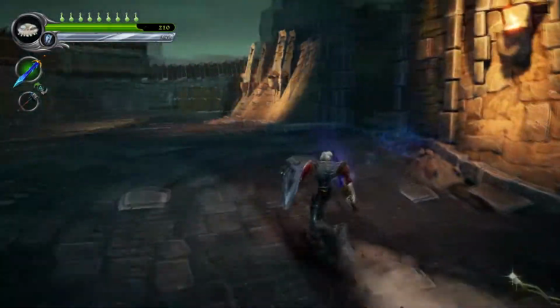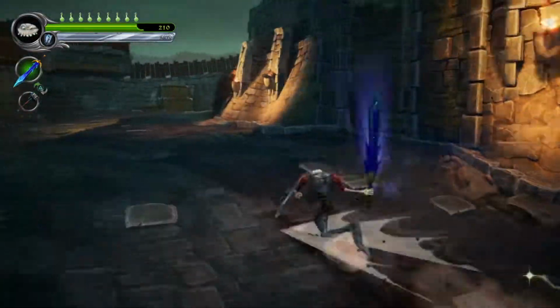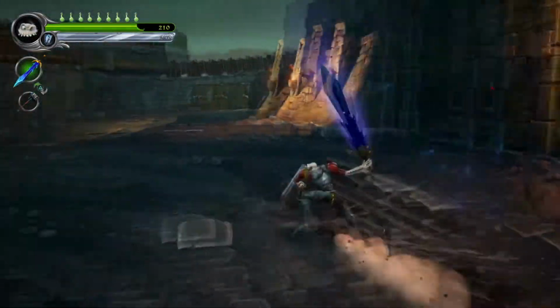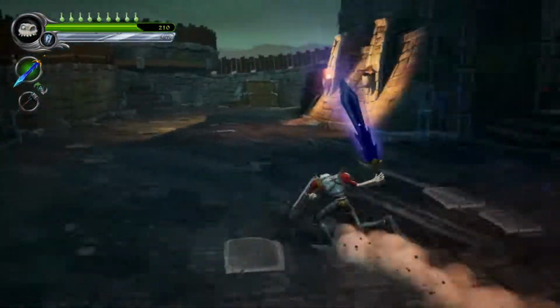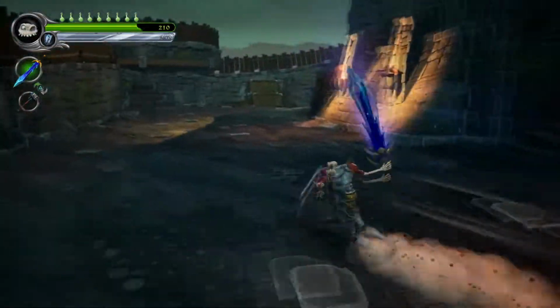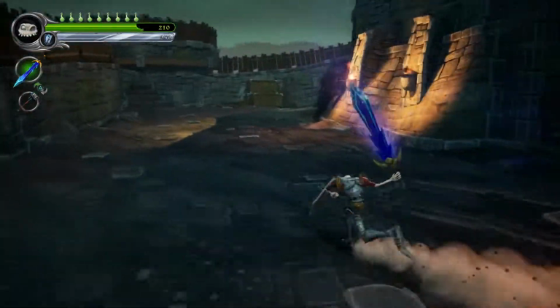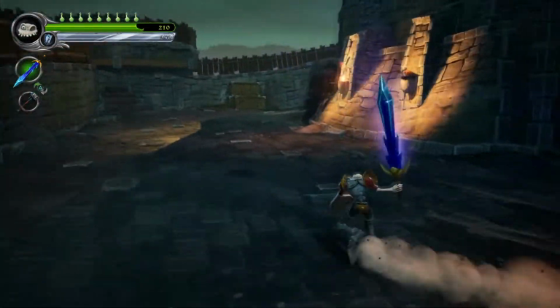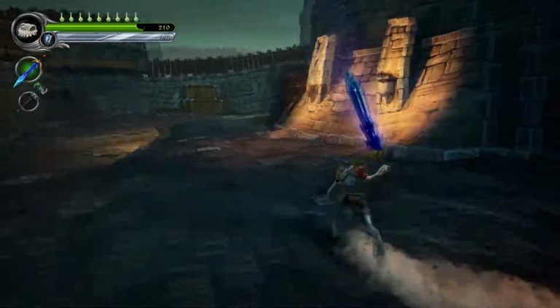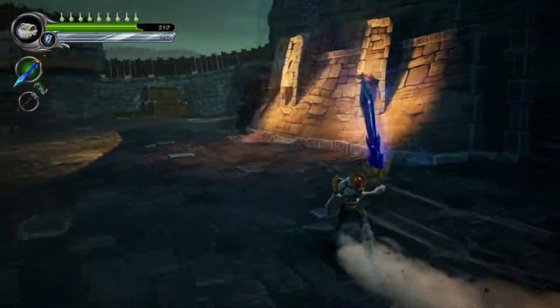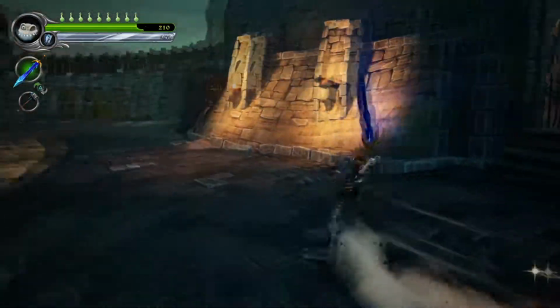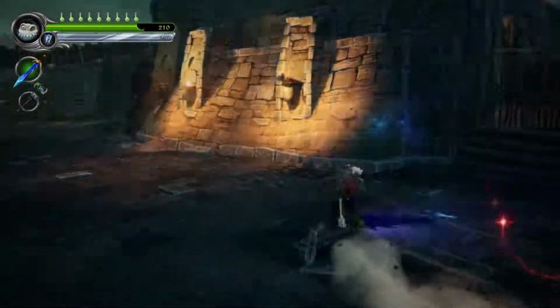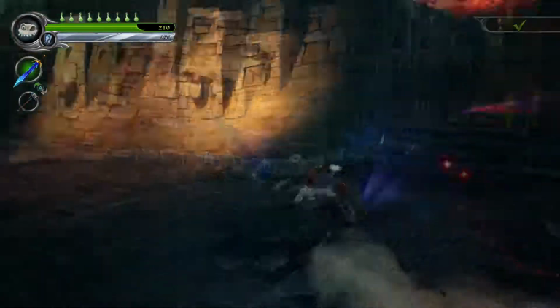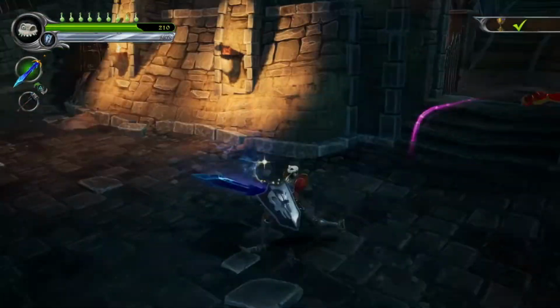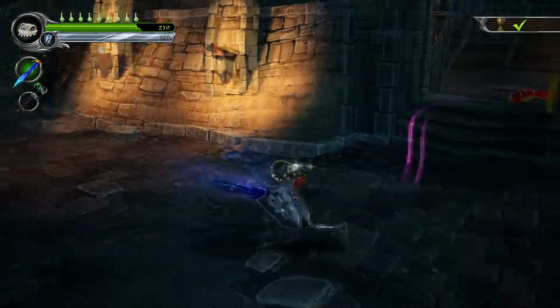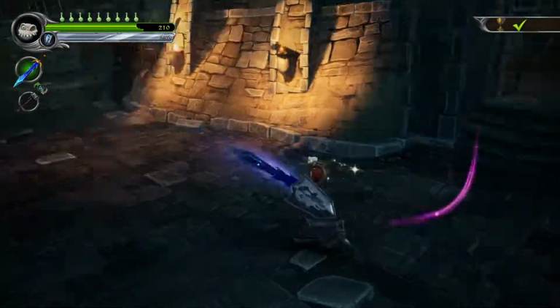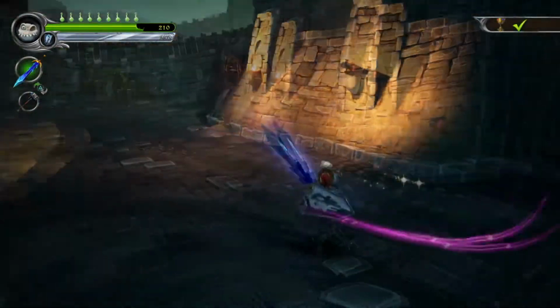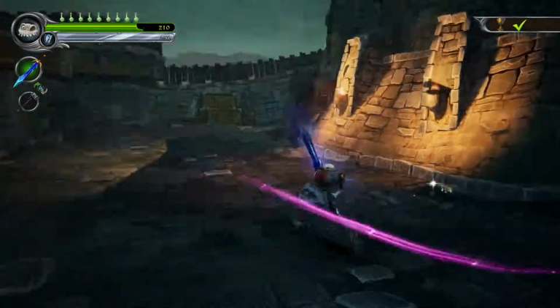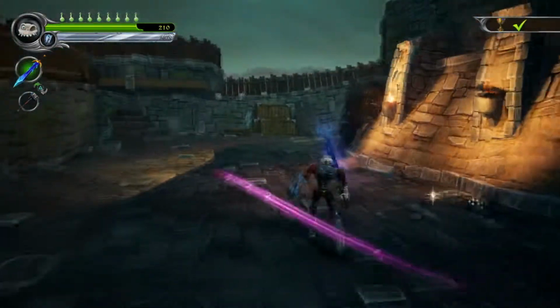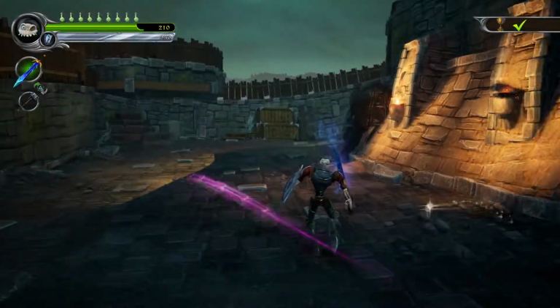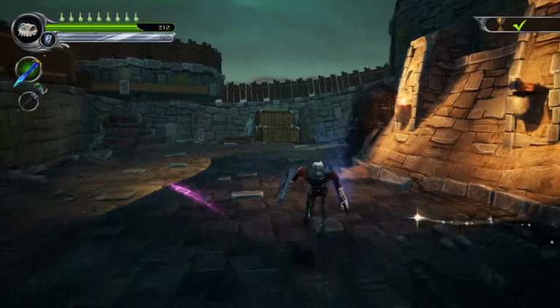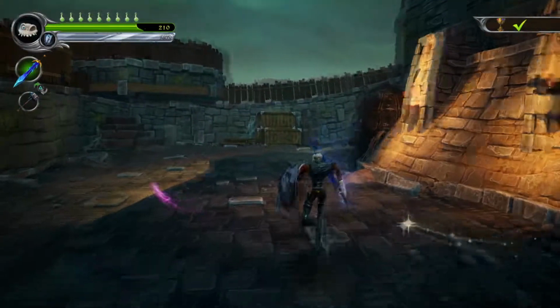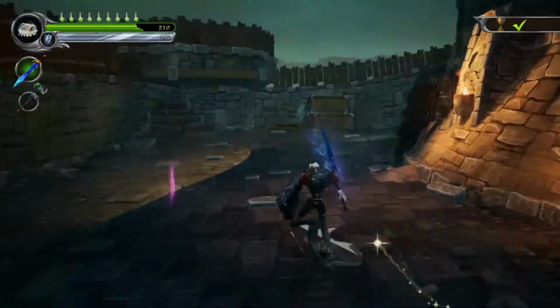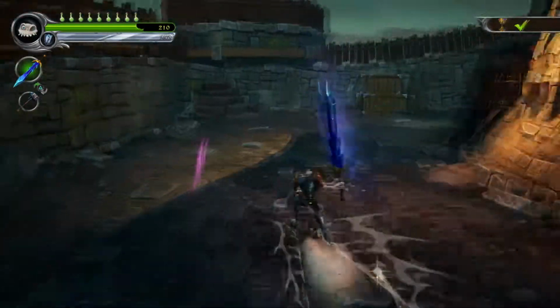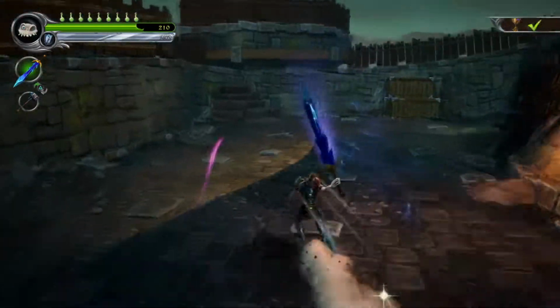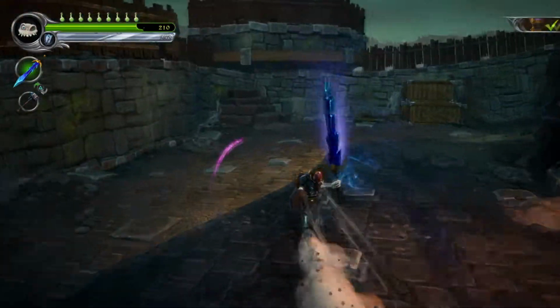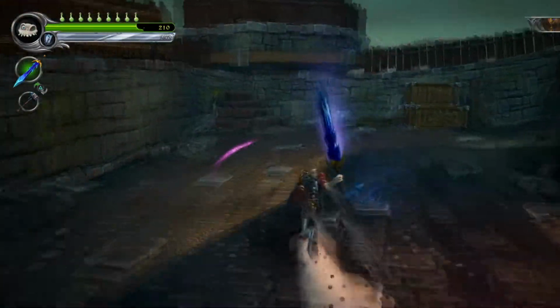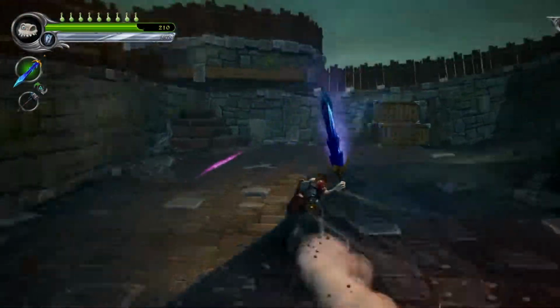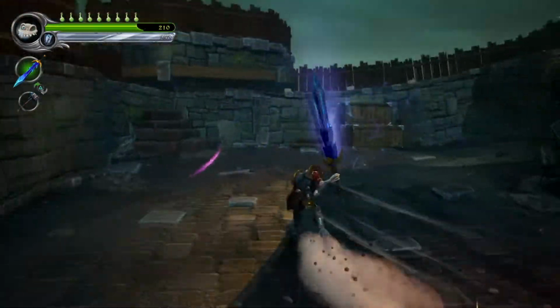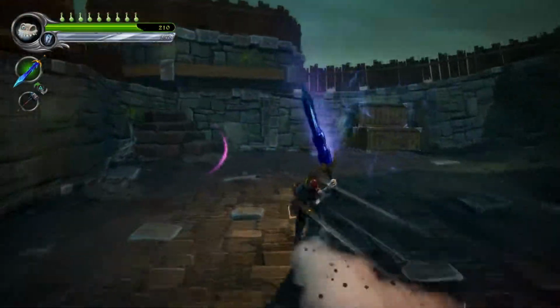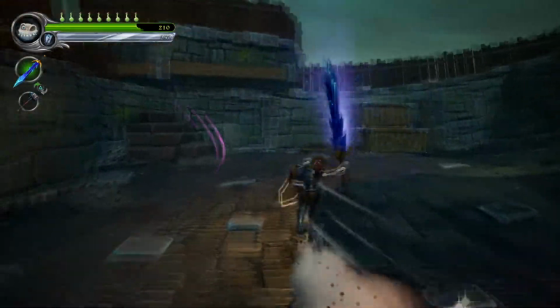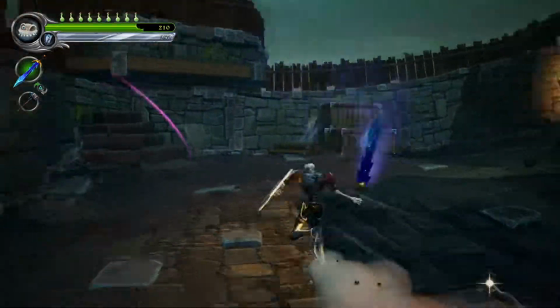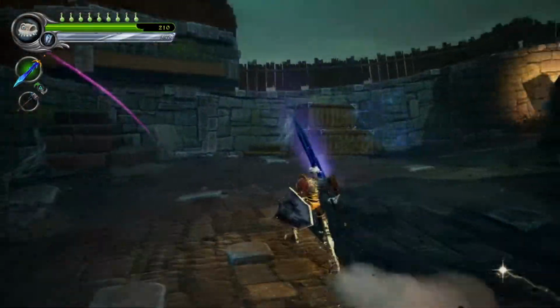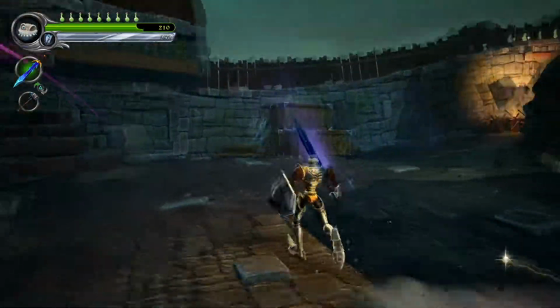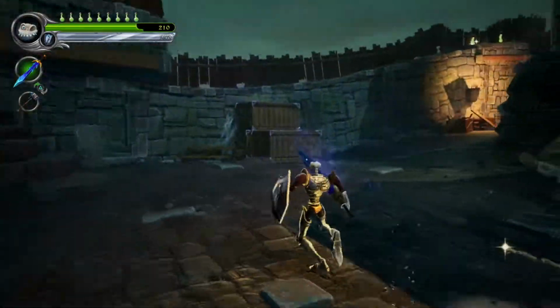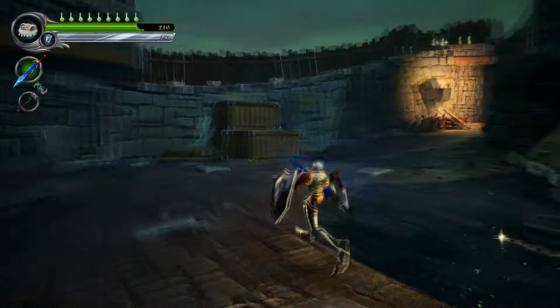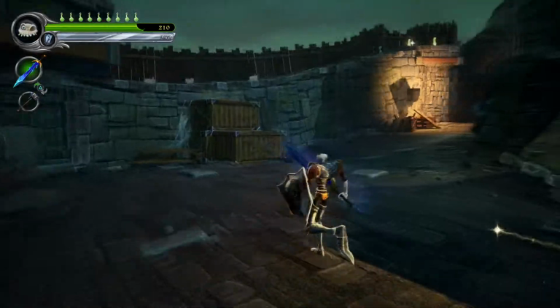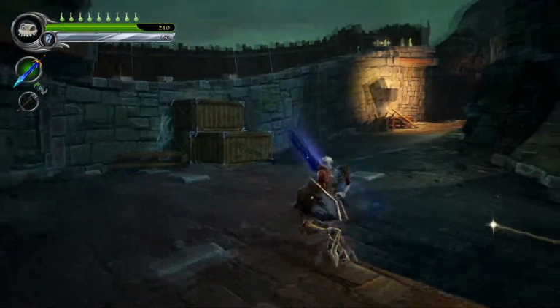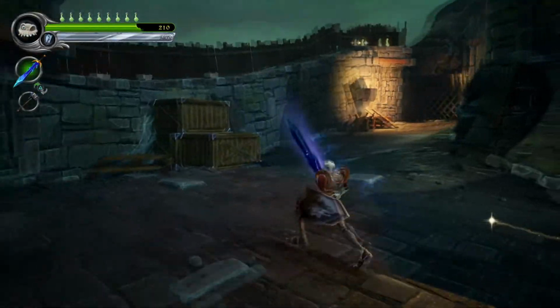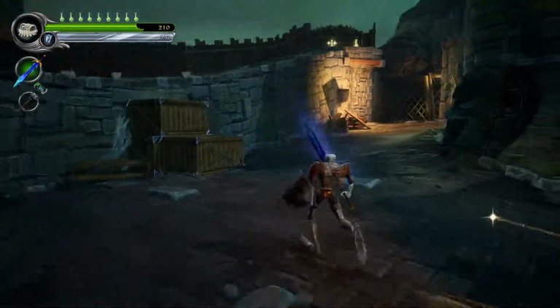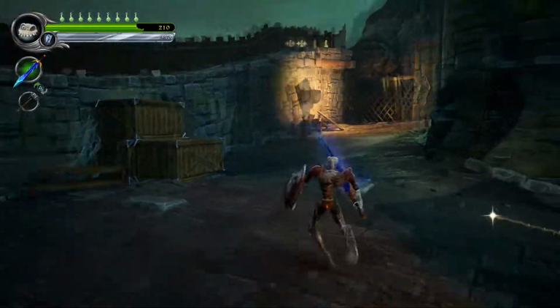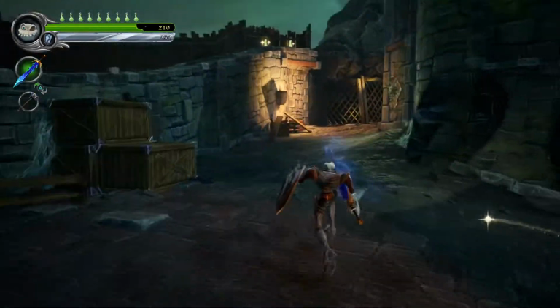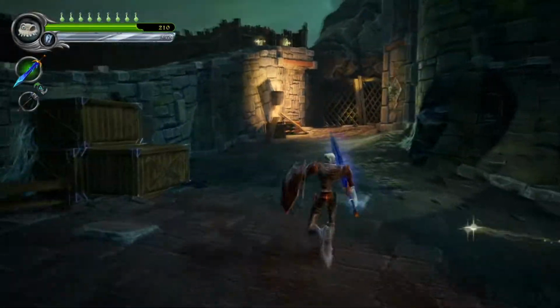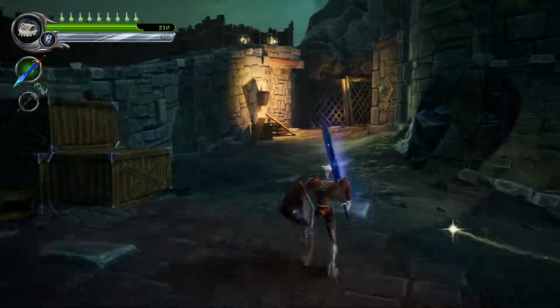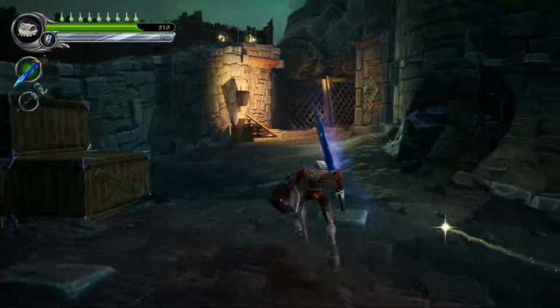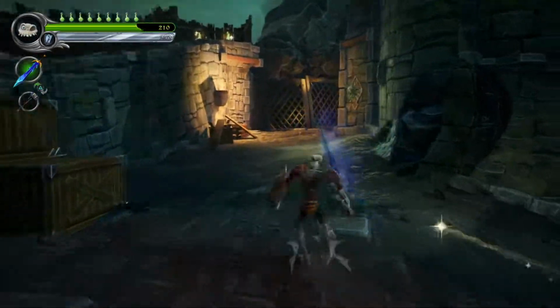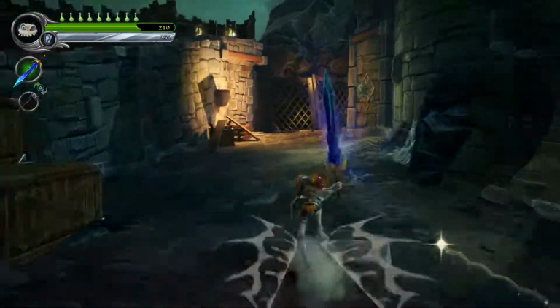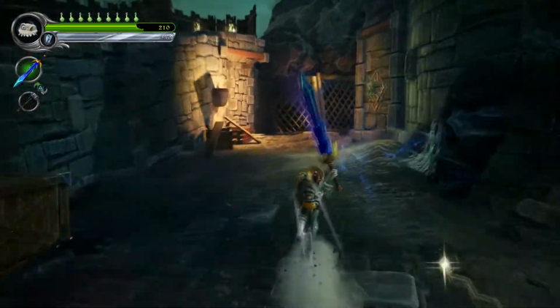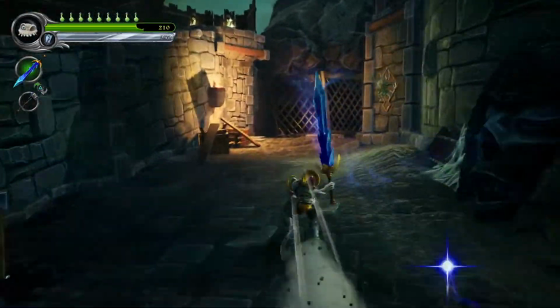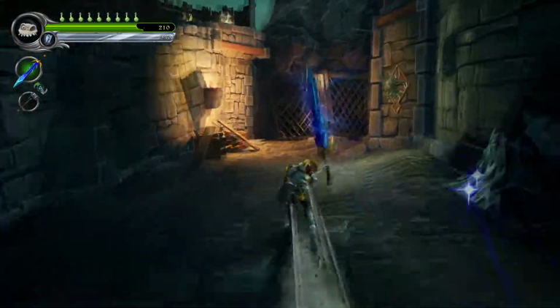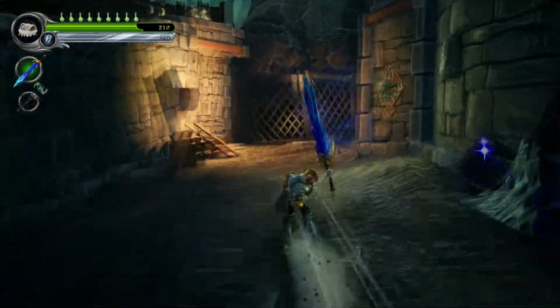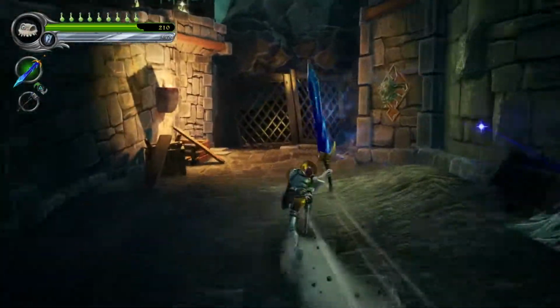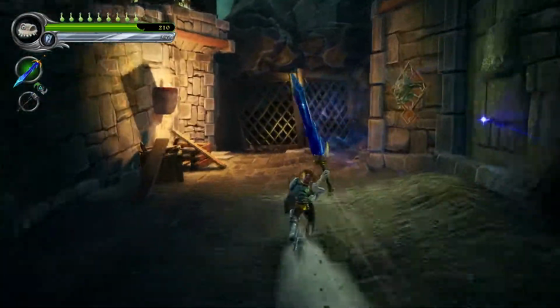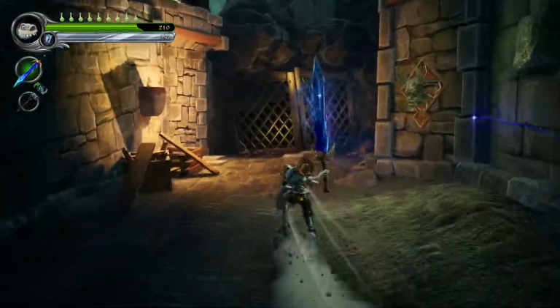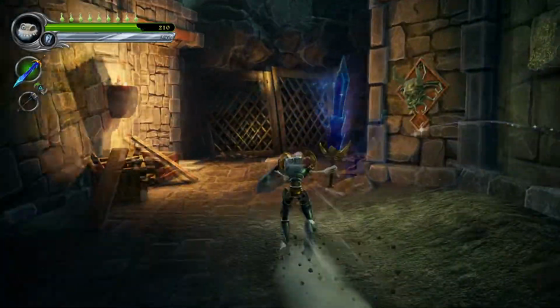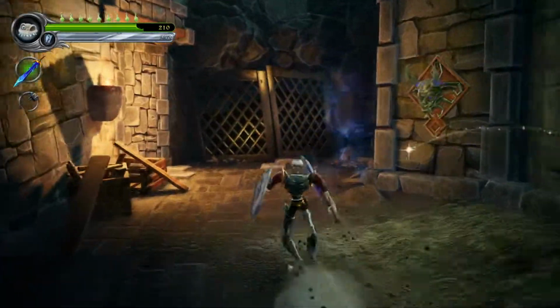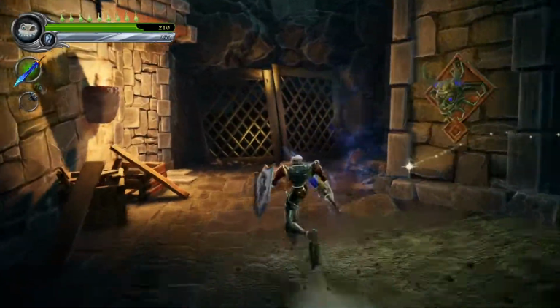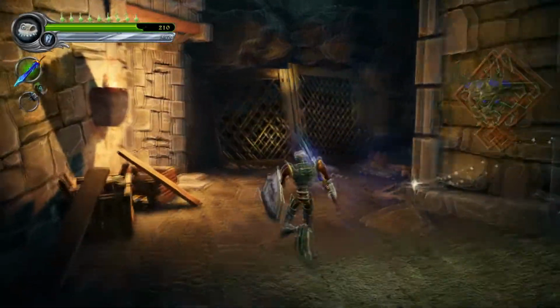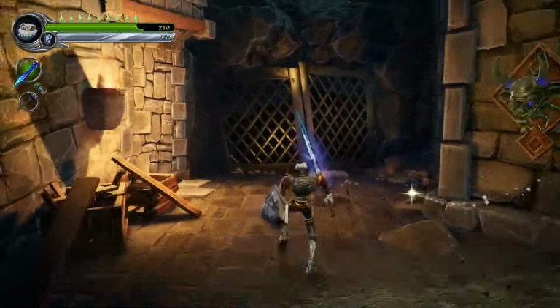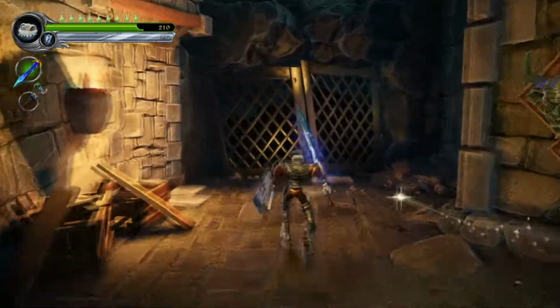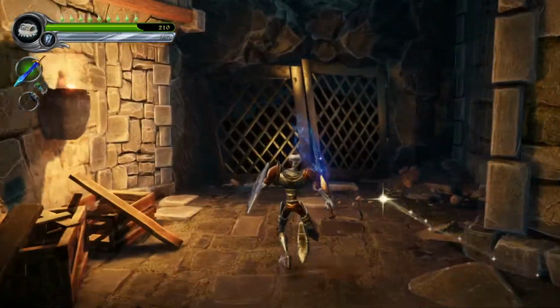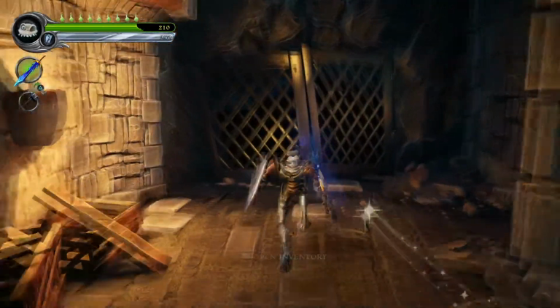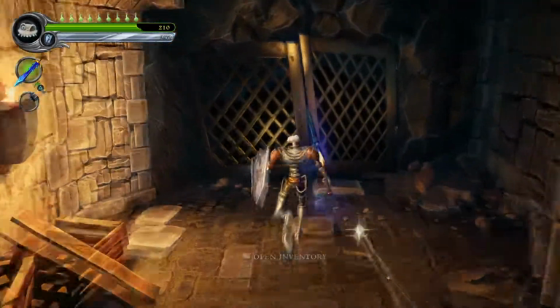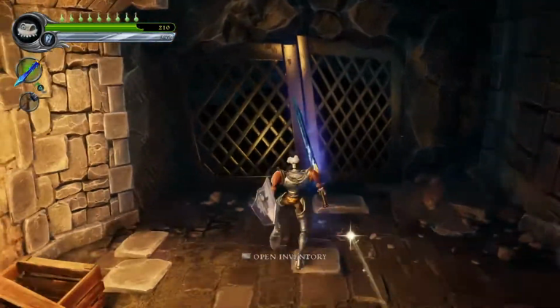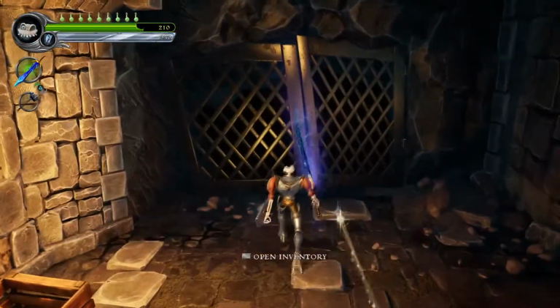Just before you go into the area with the fire gate, if you carry on forwards and then go to your right, use the soul right in front of this kind of locked gate.